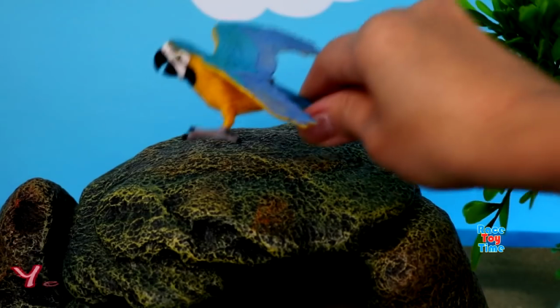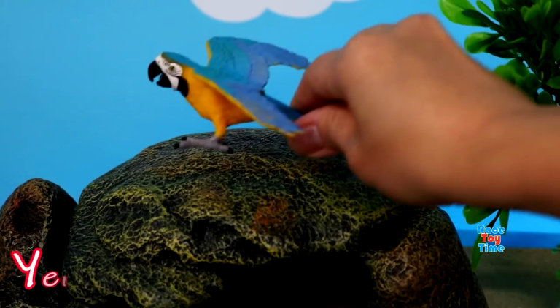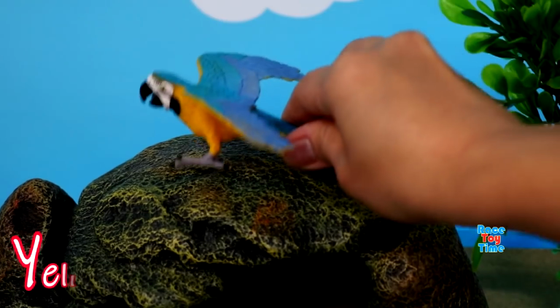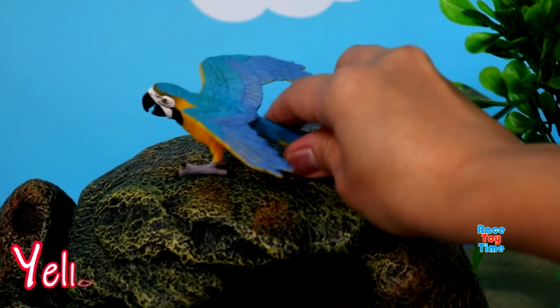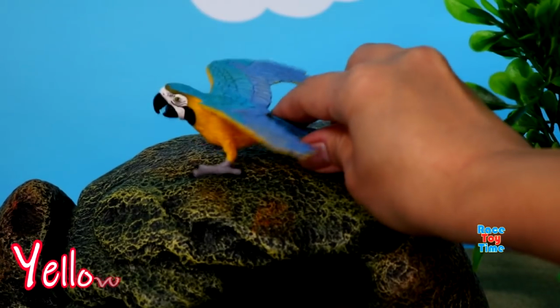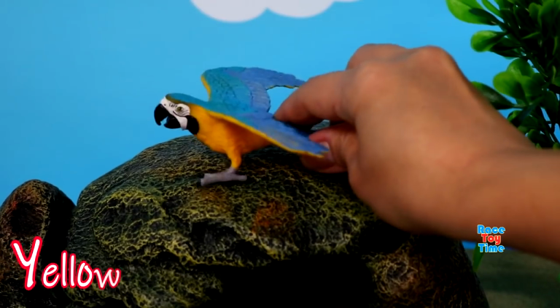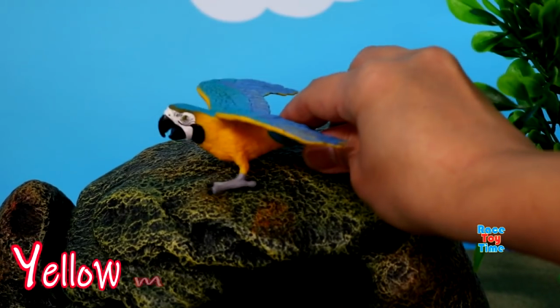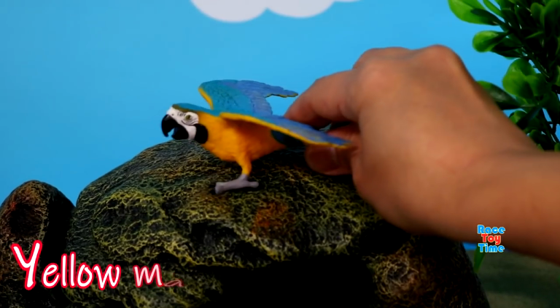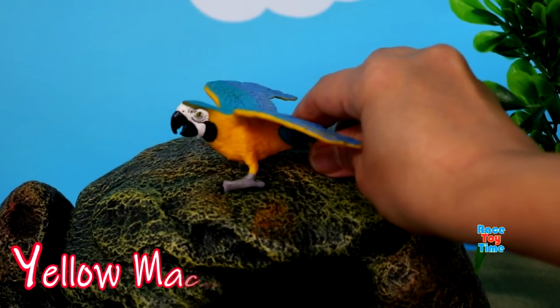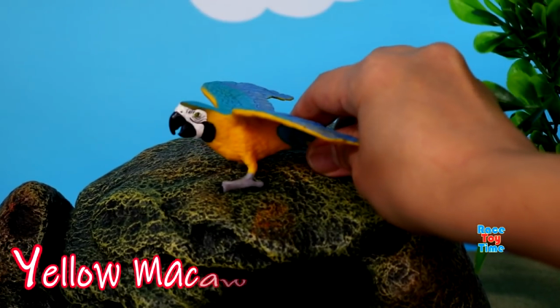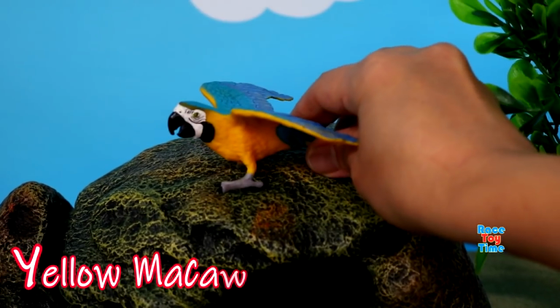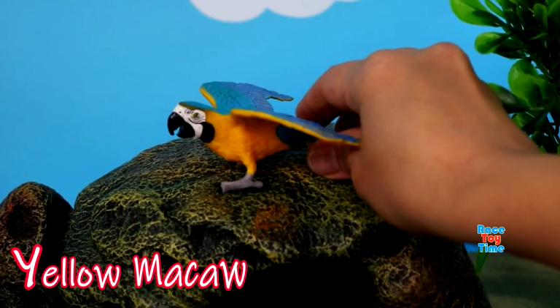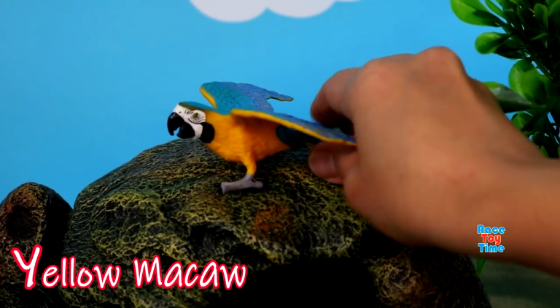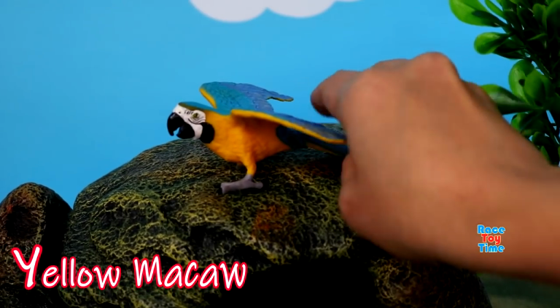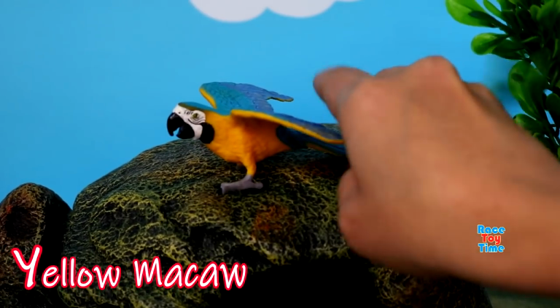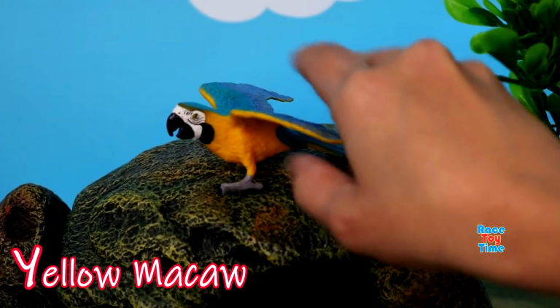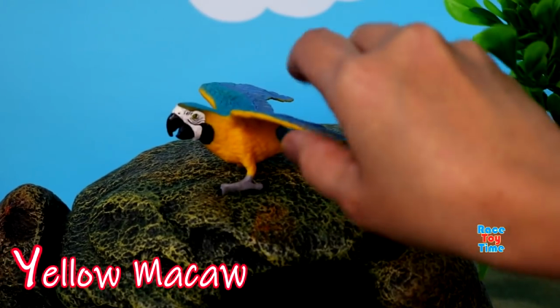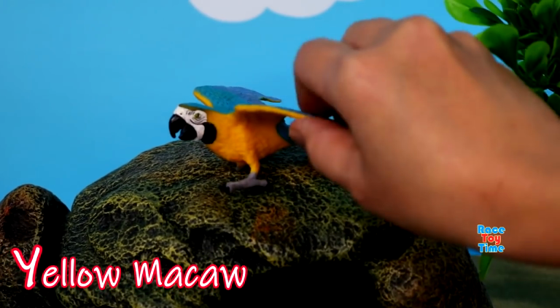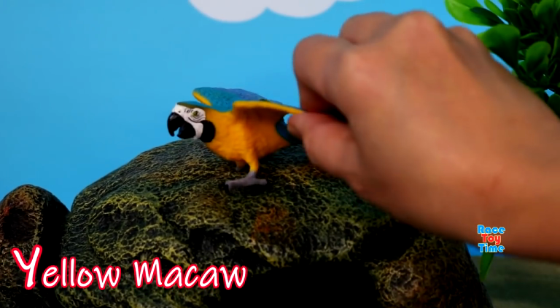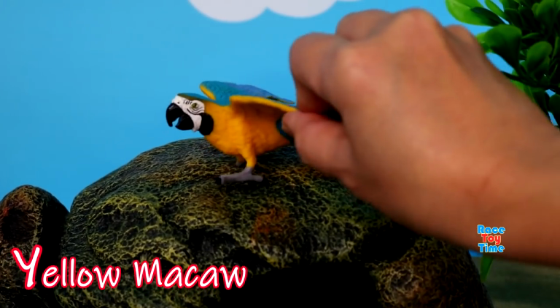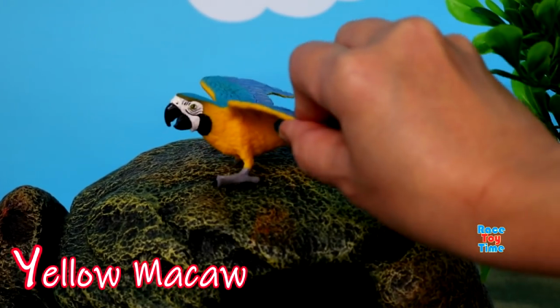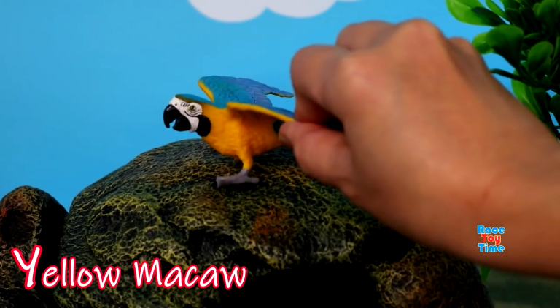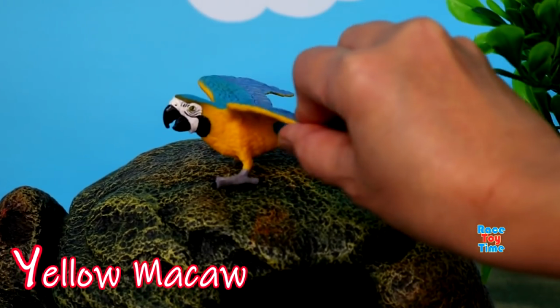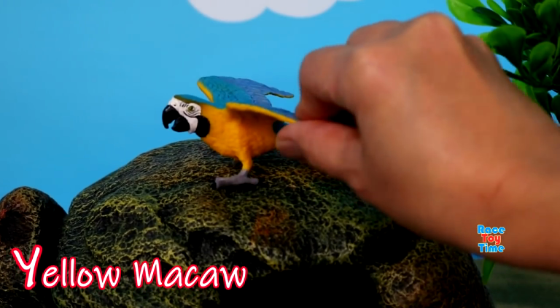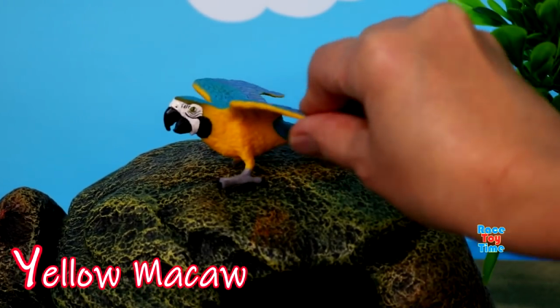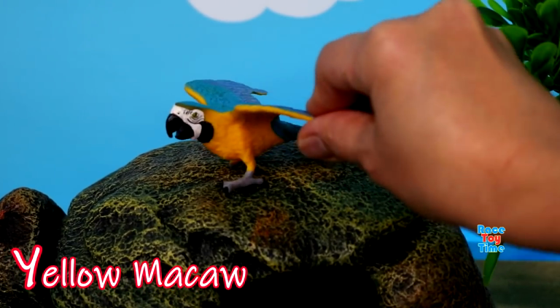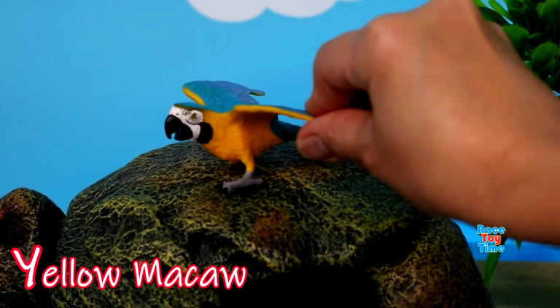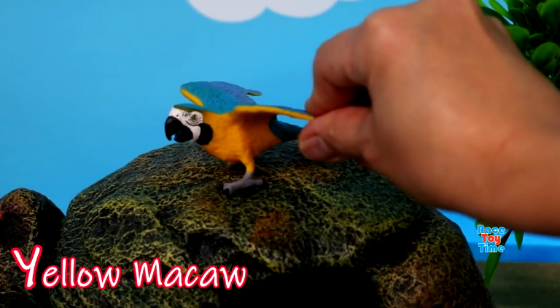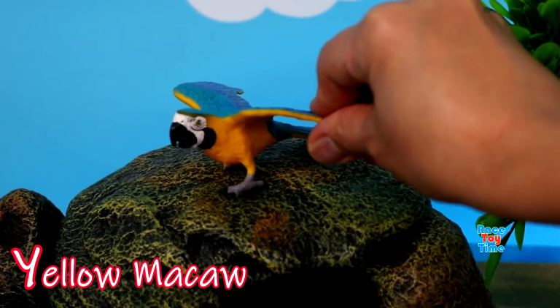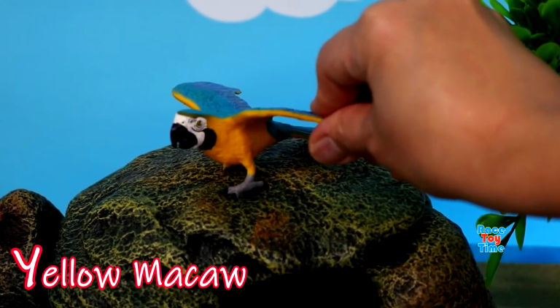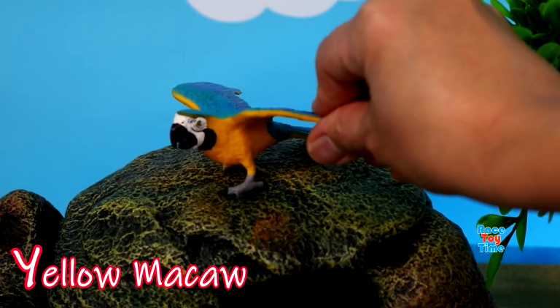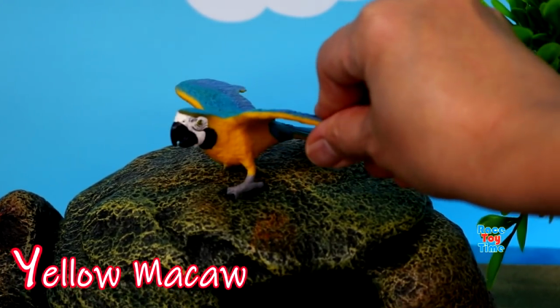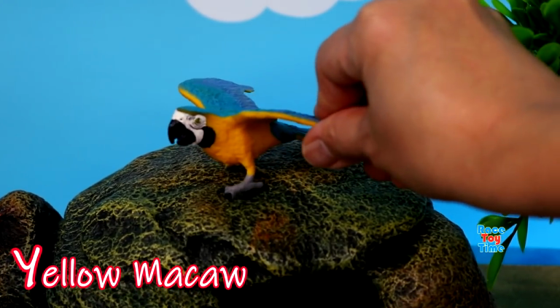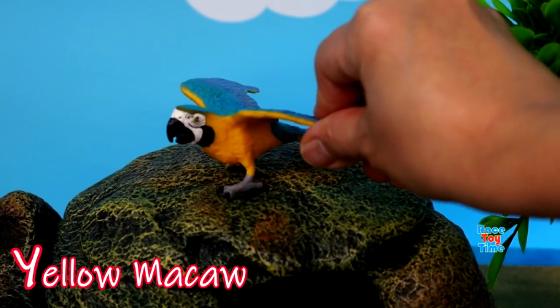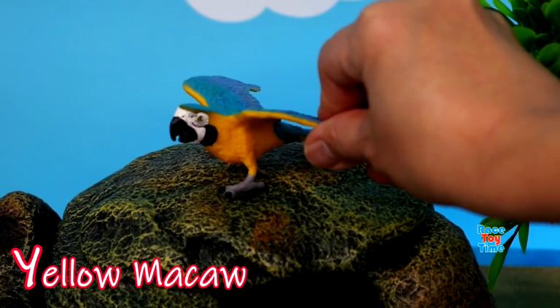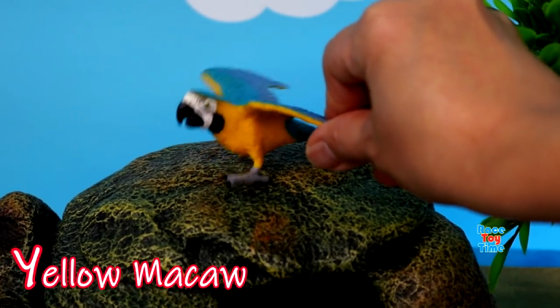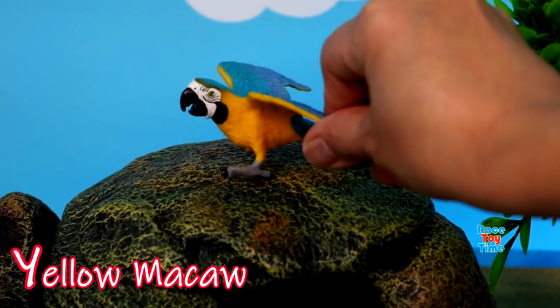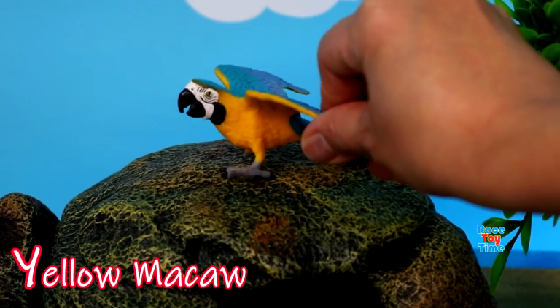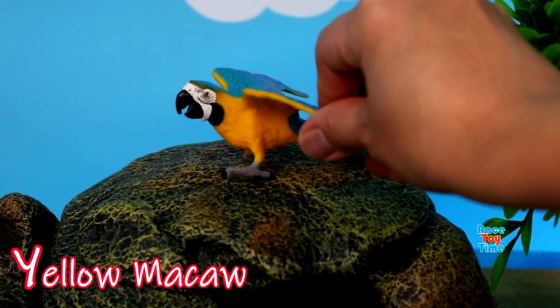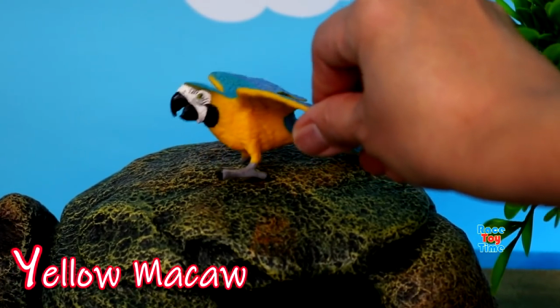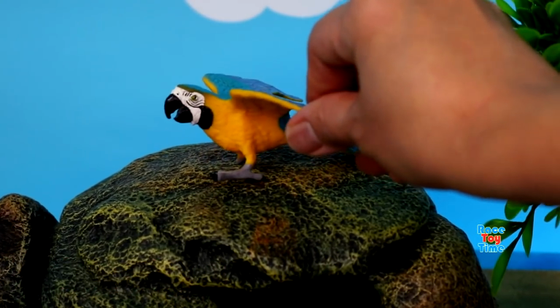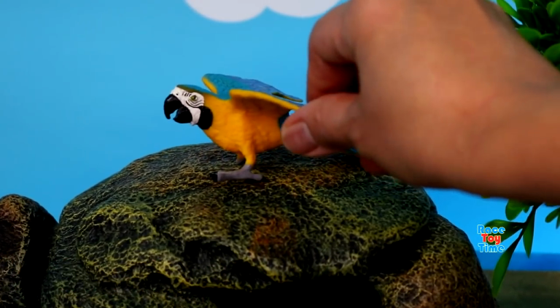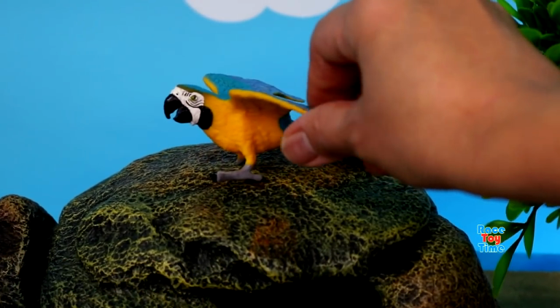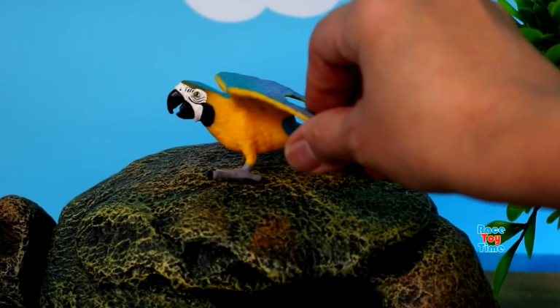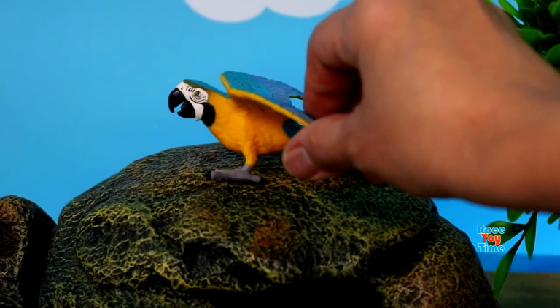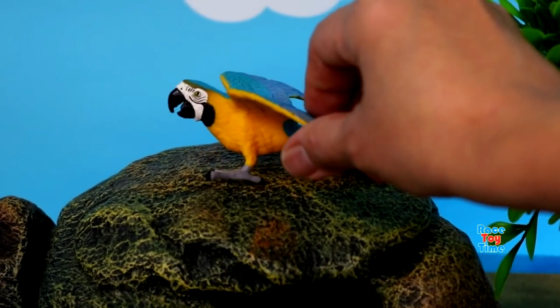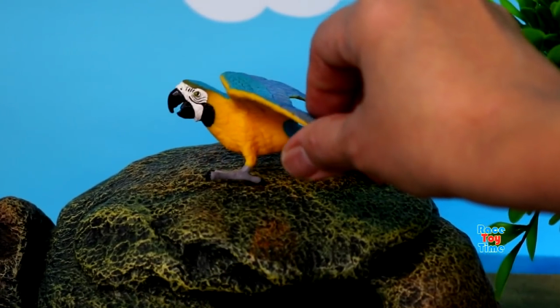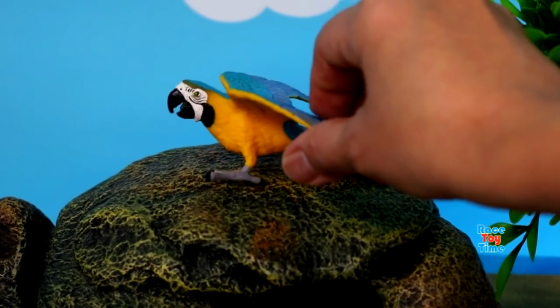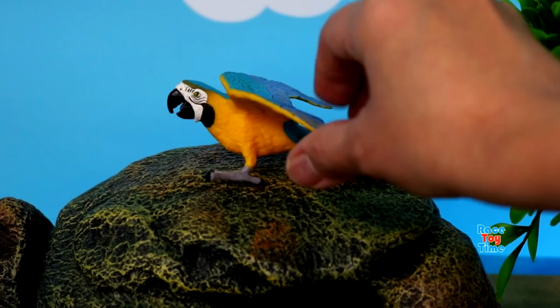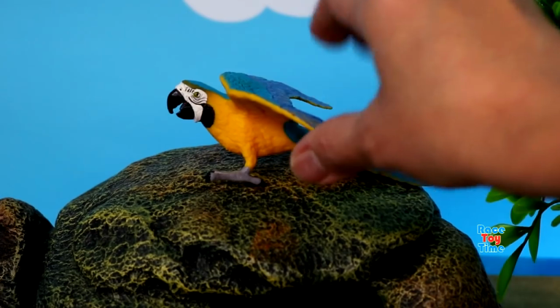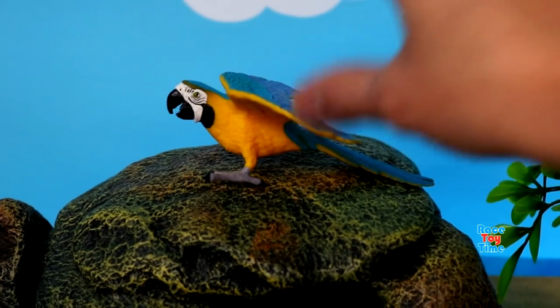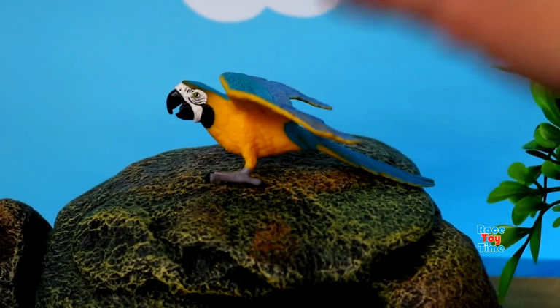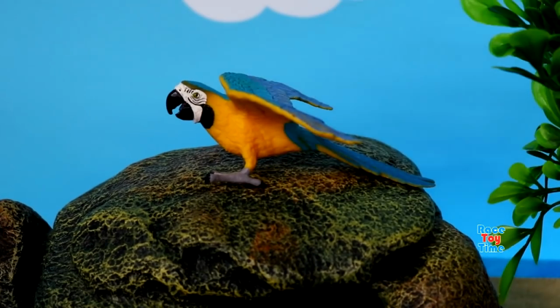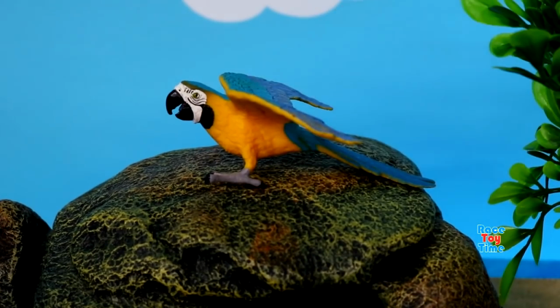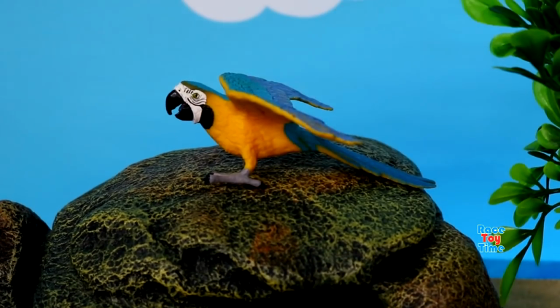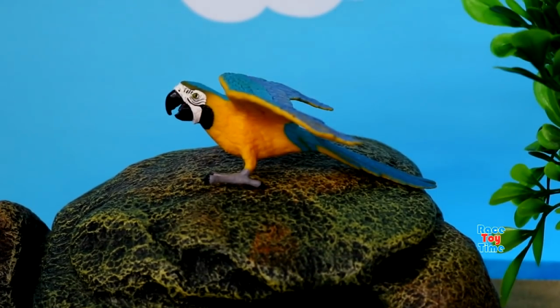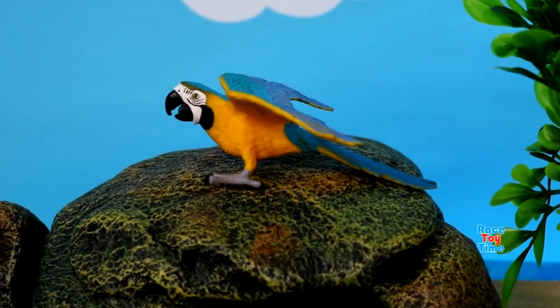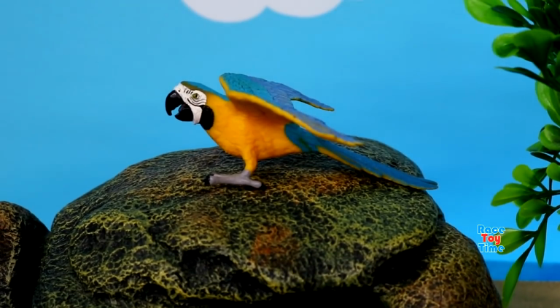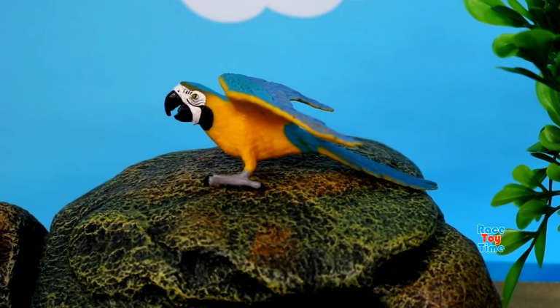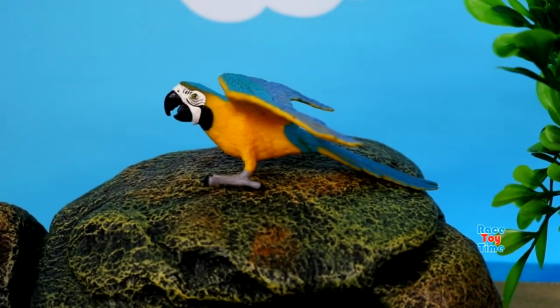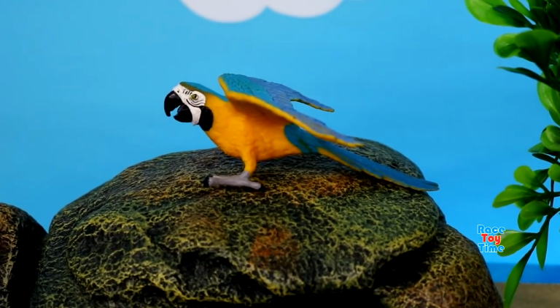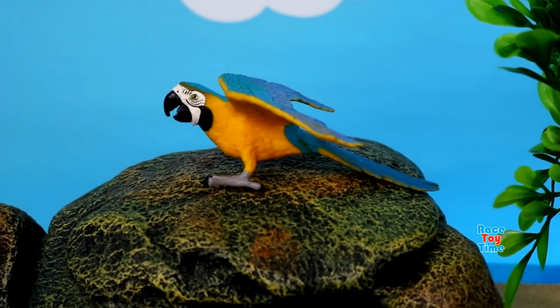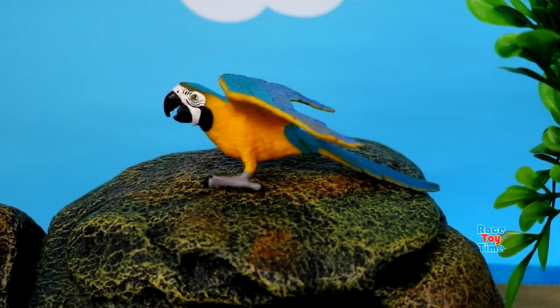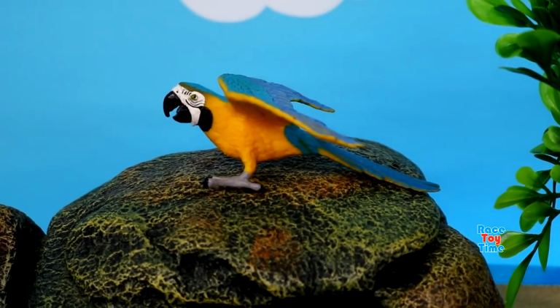Y for Yellow Macaw. They are the largest parrot and they can live up to 80 years old.